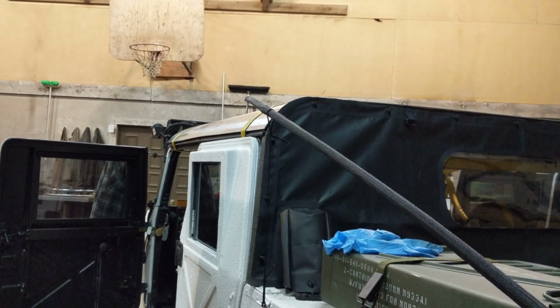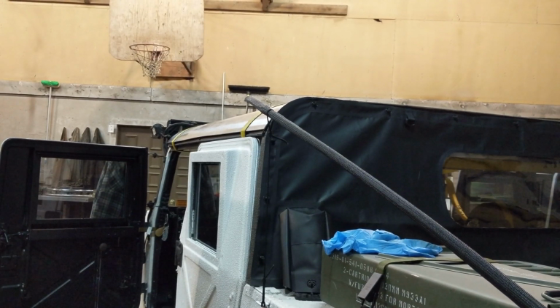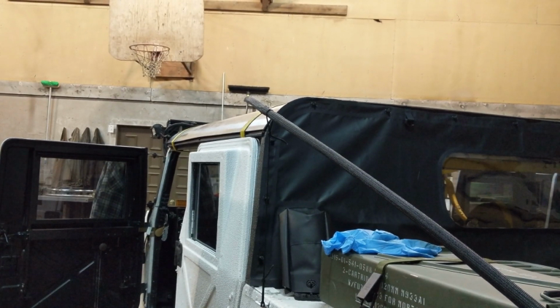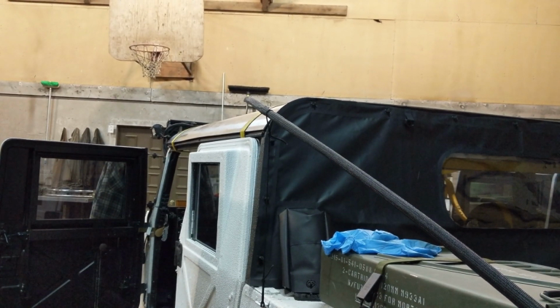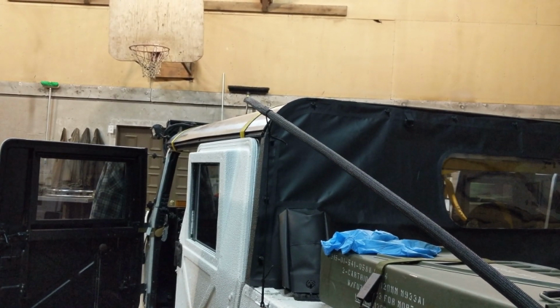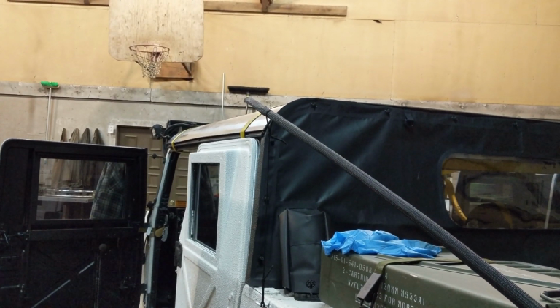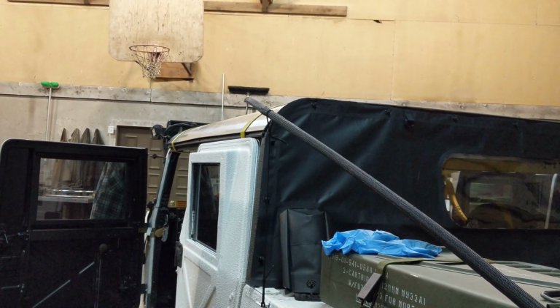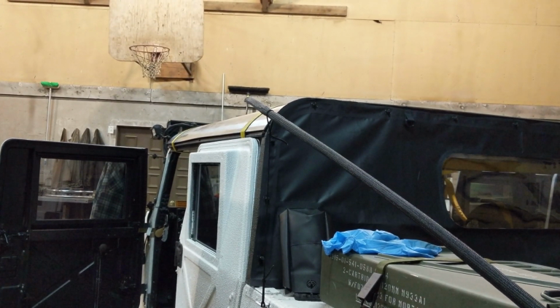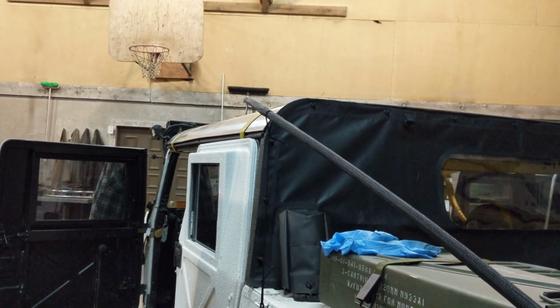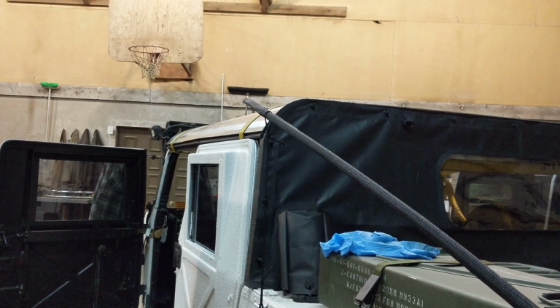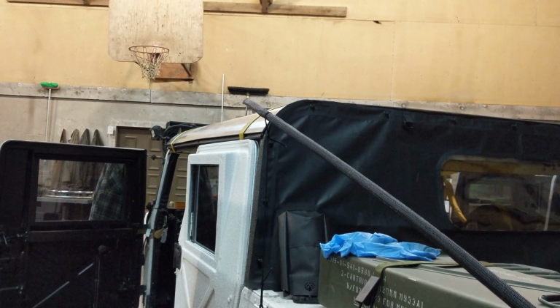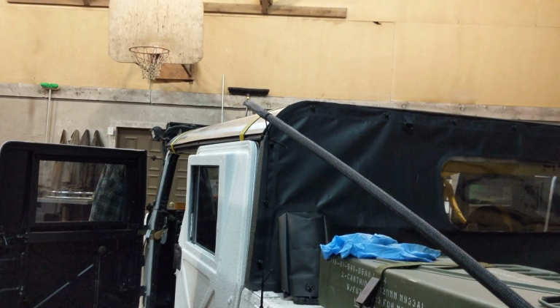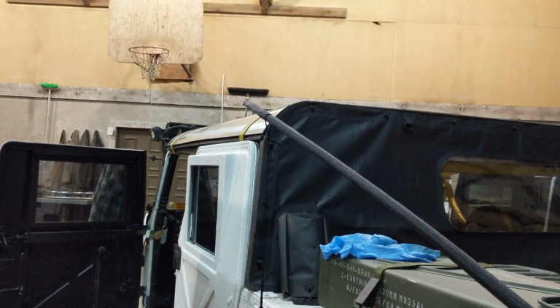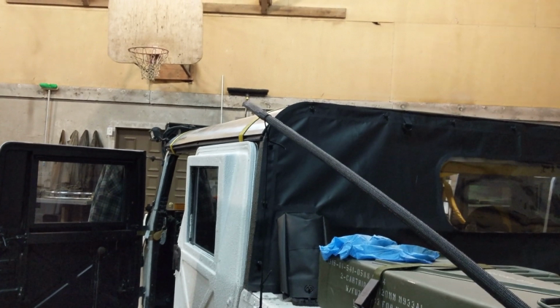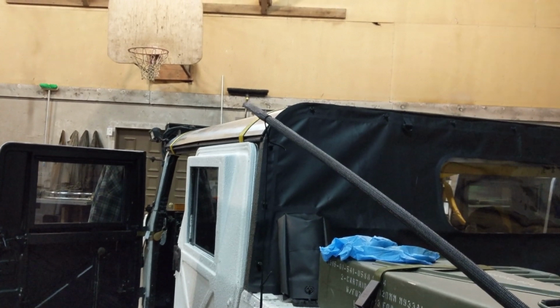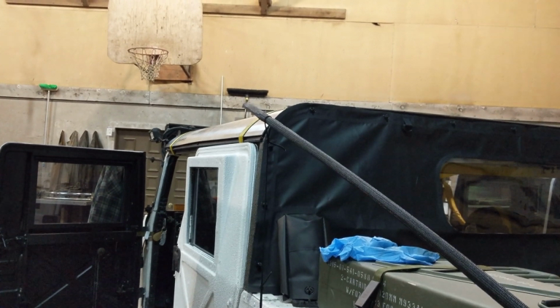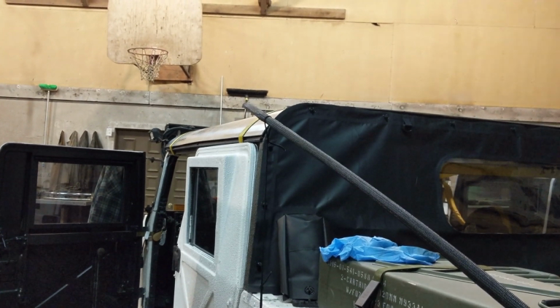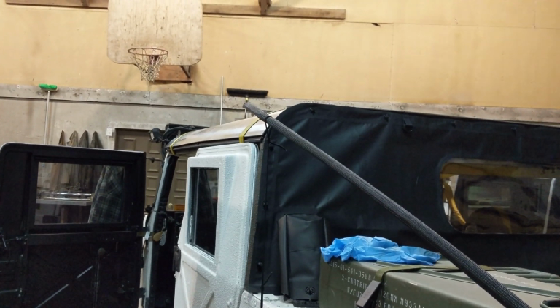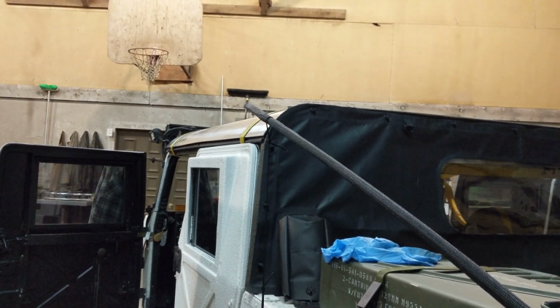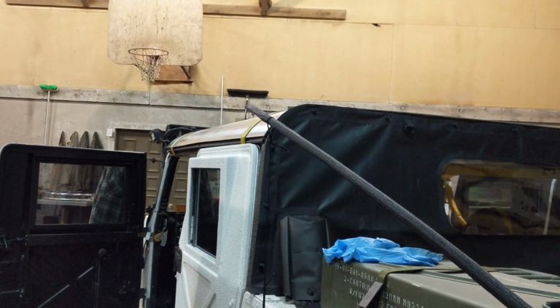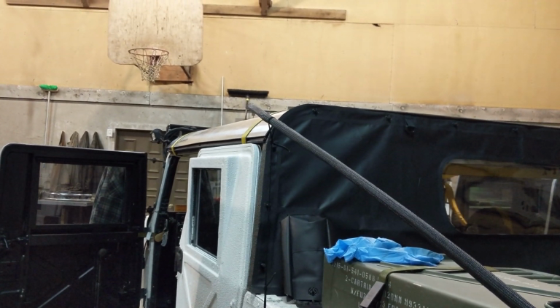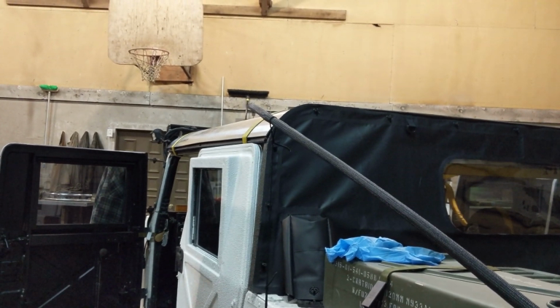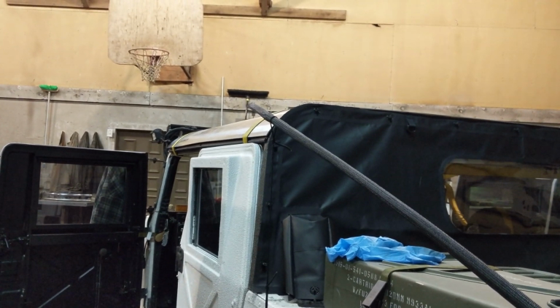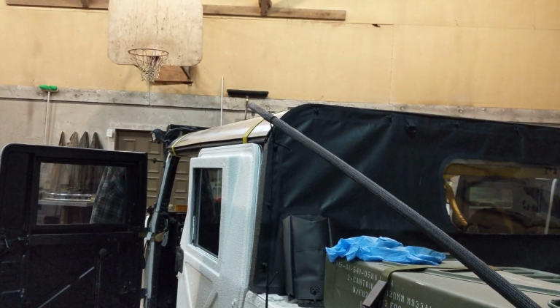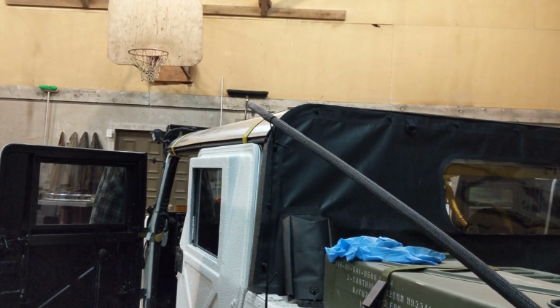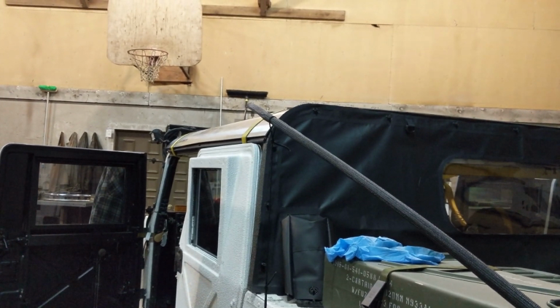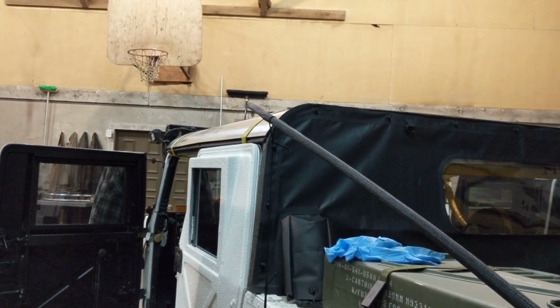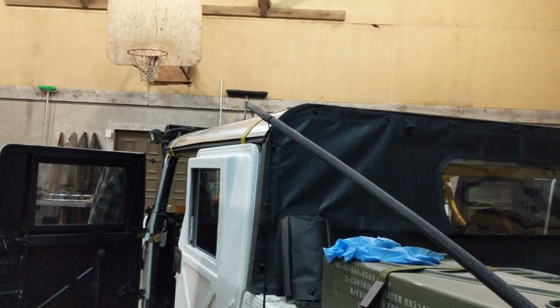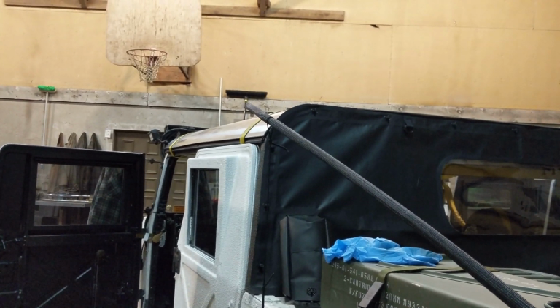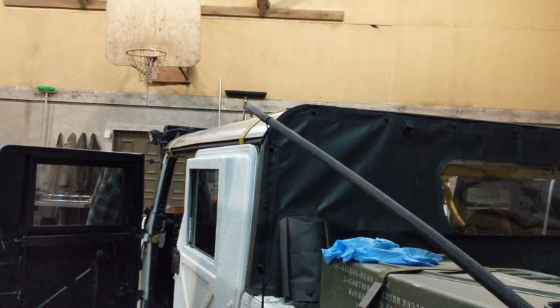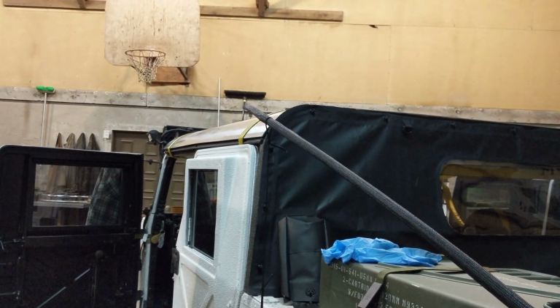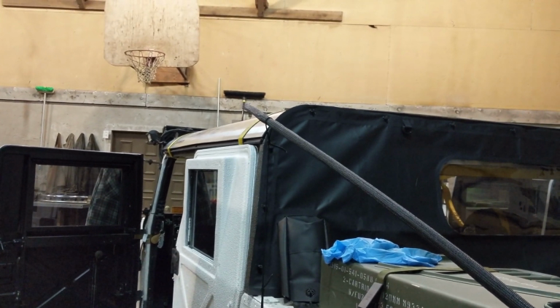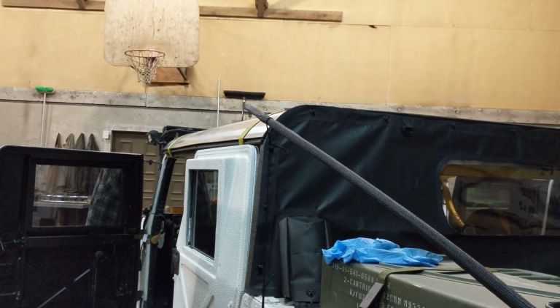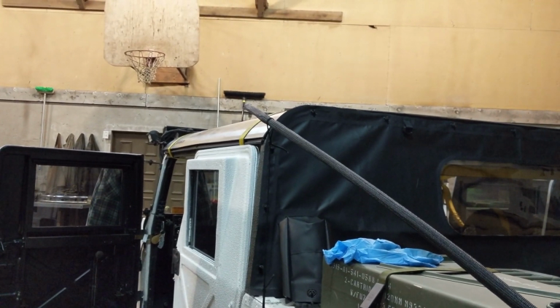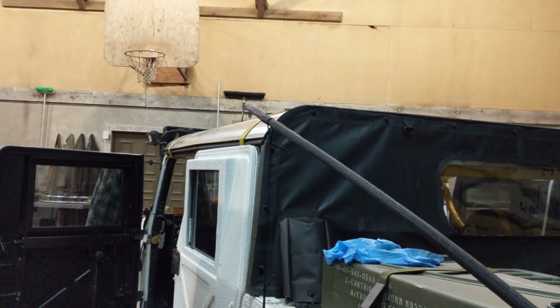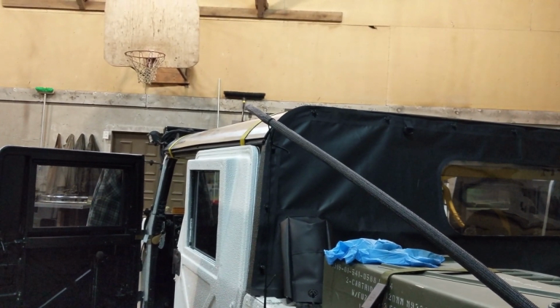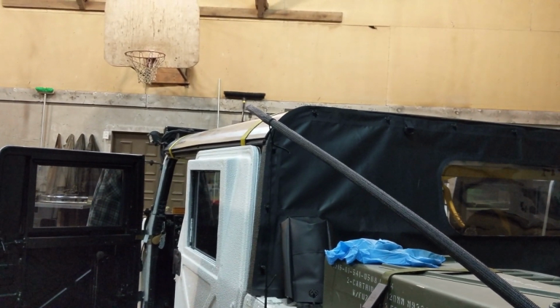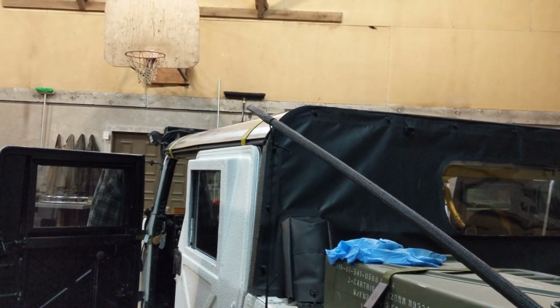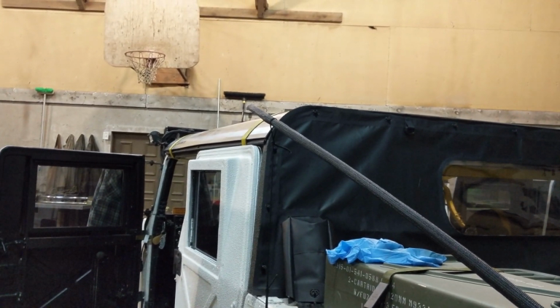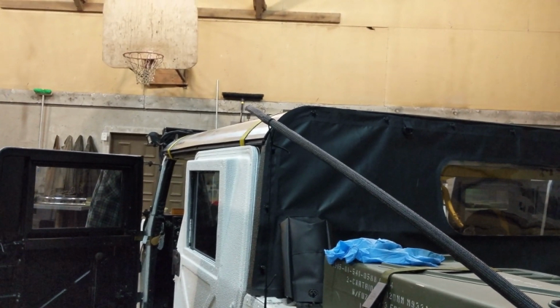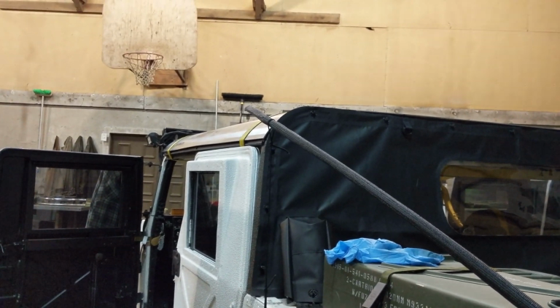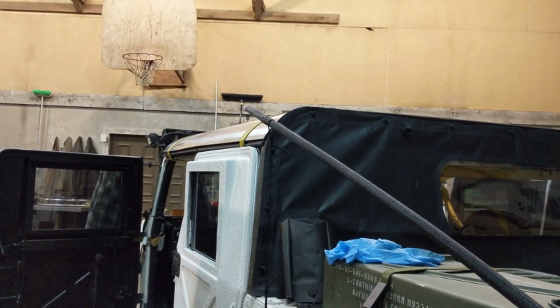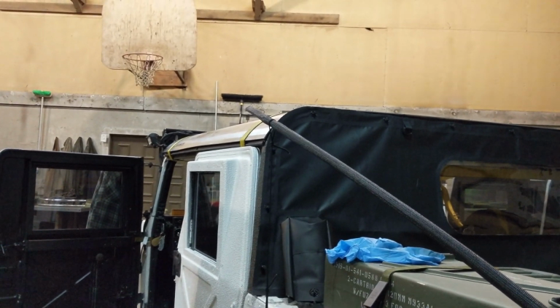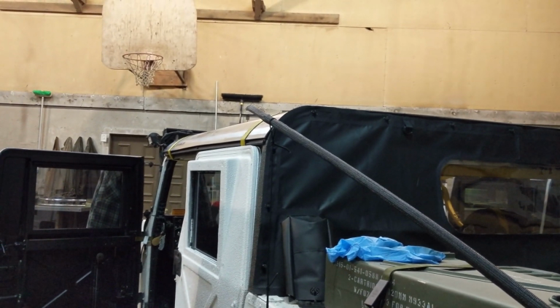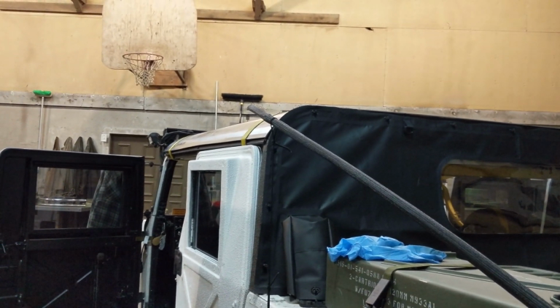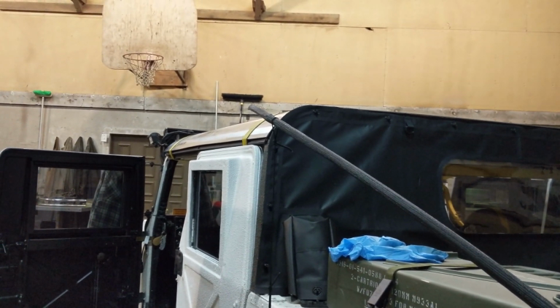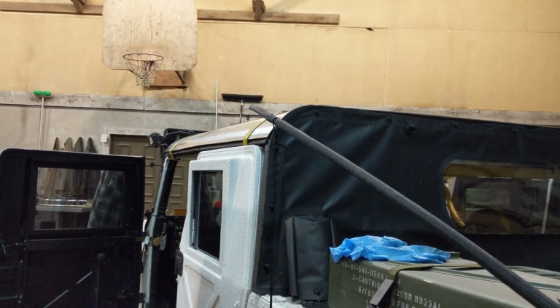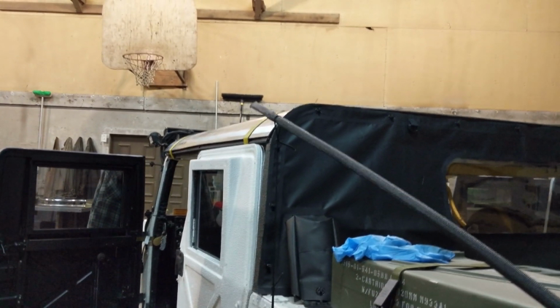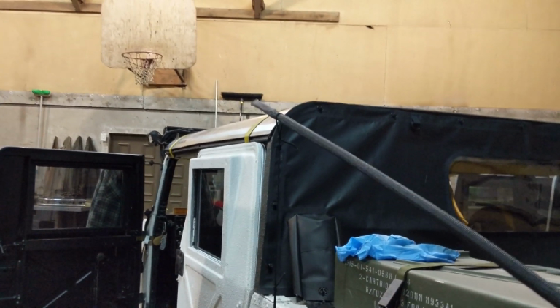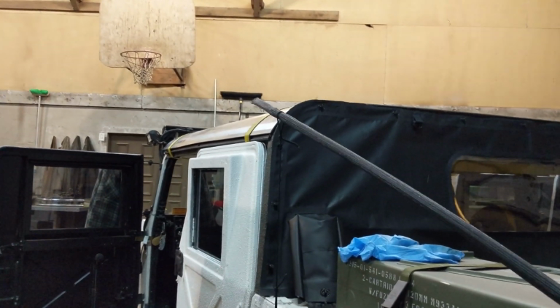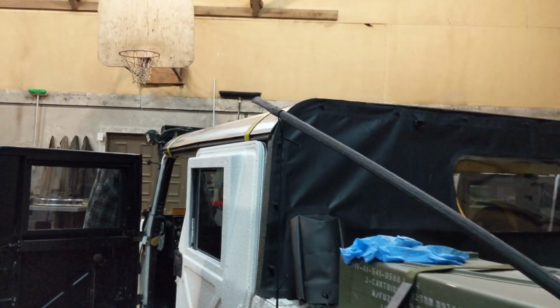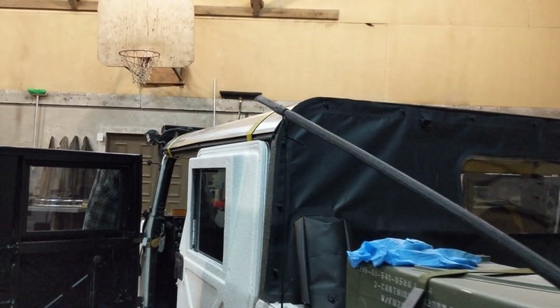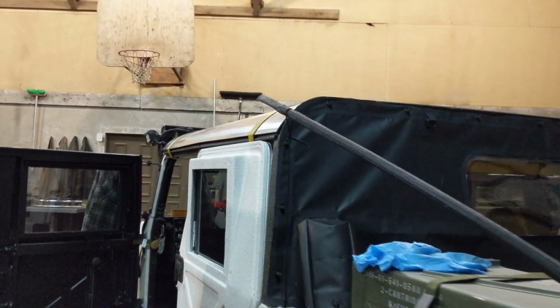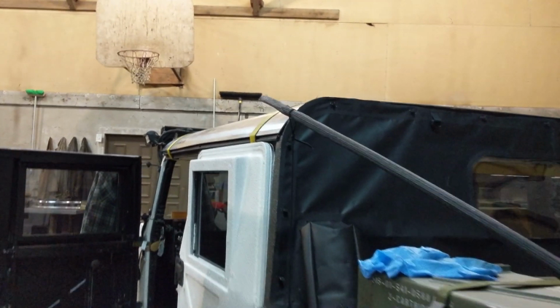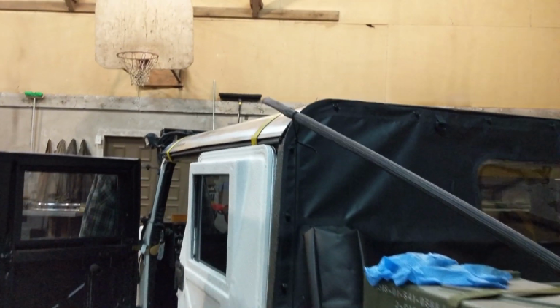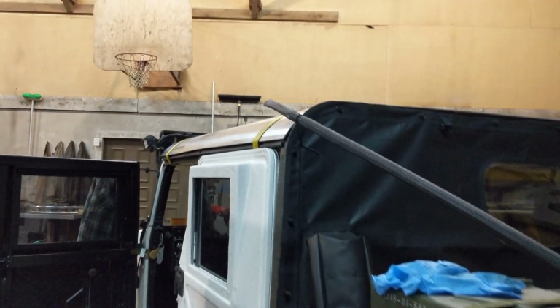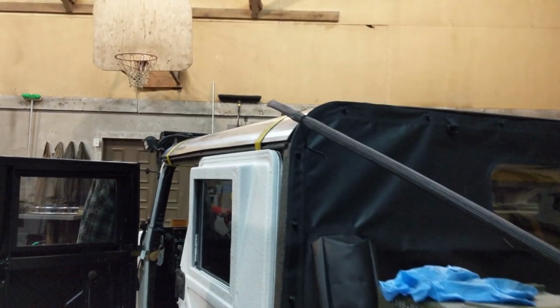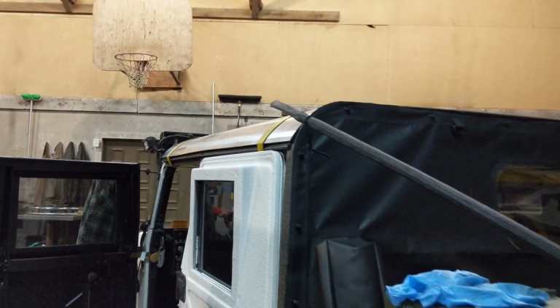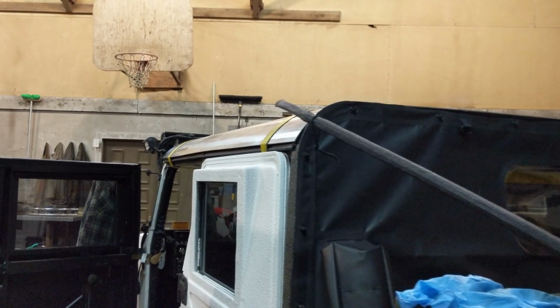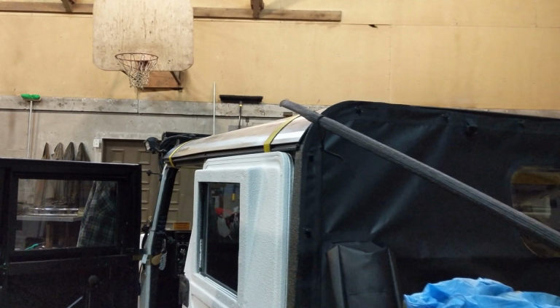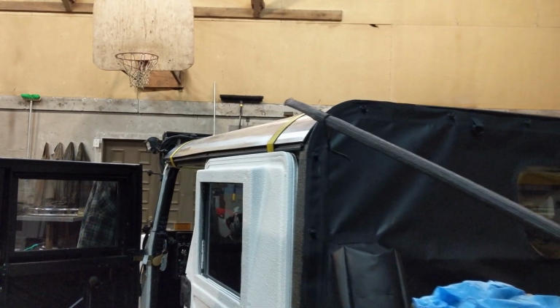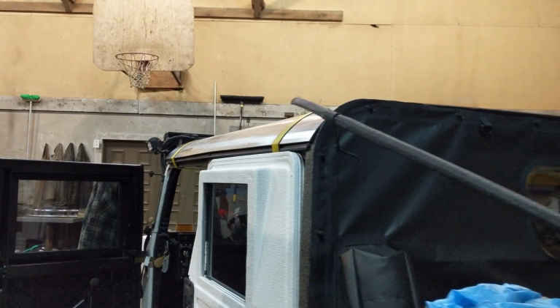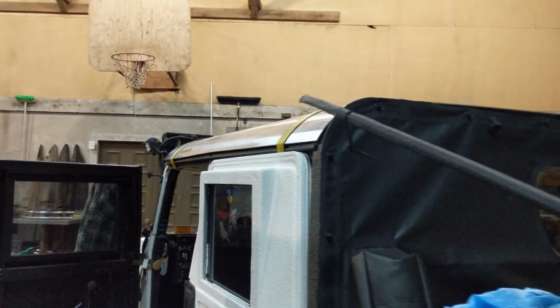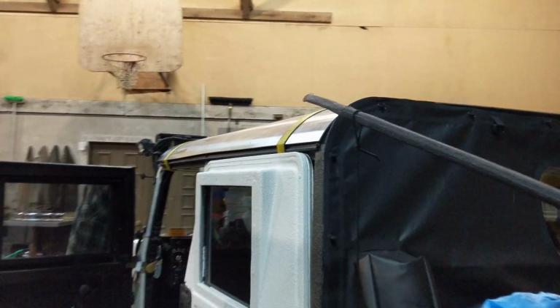I bought some aluminum and I'm at a friend's shop. He happens to have an aluminum welder so I'm just getting started here.